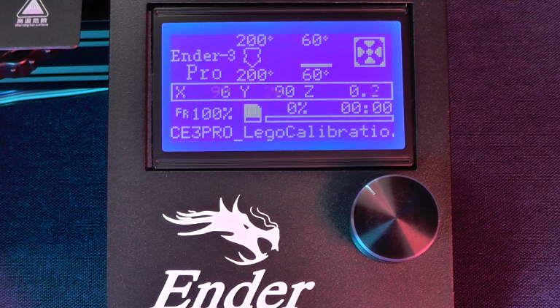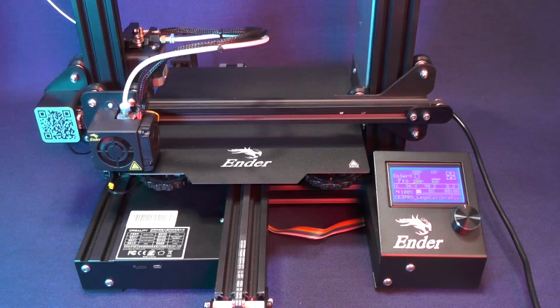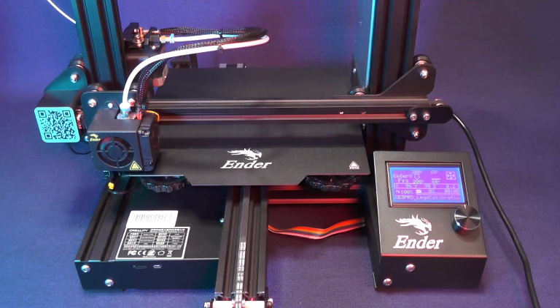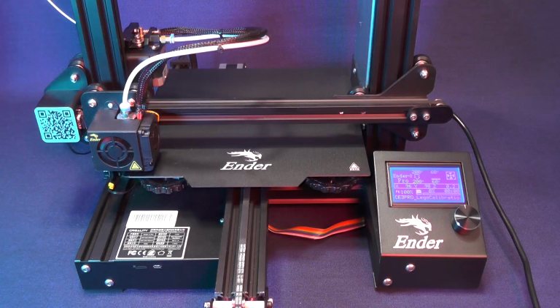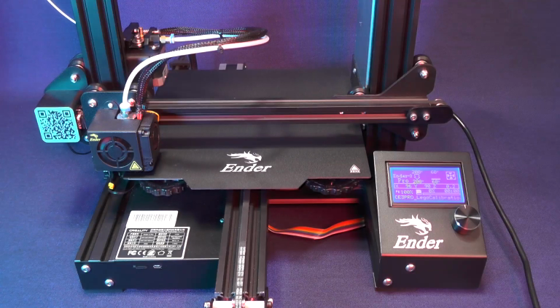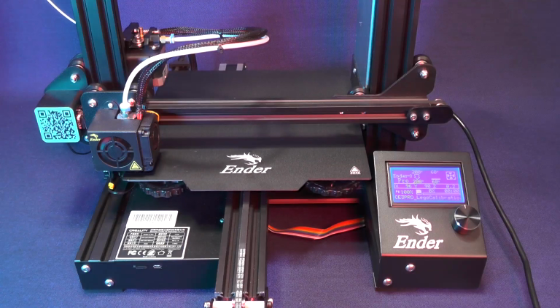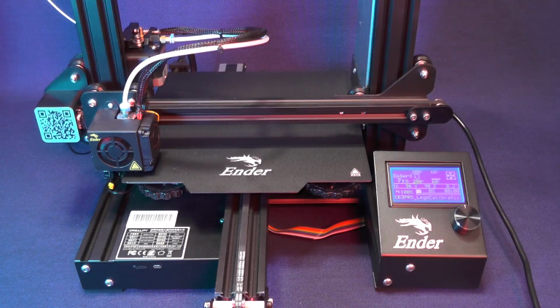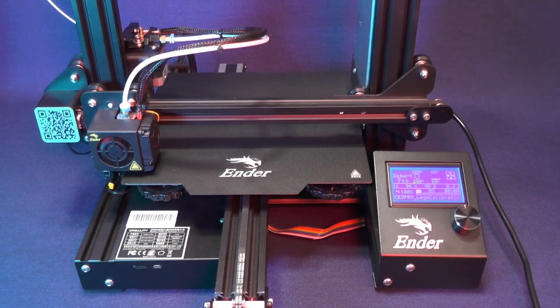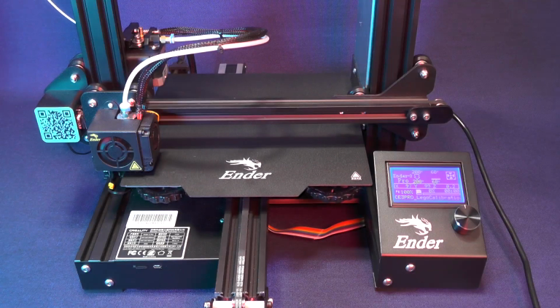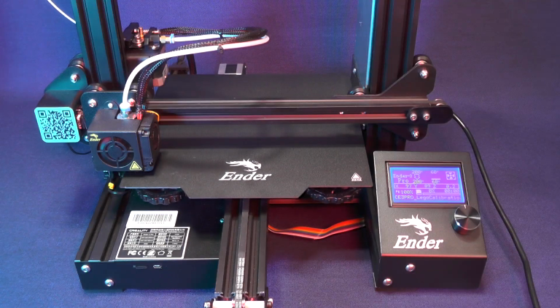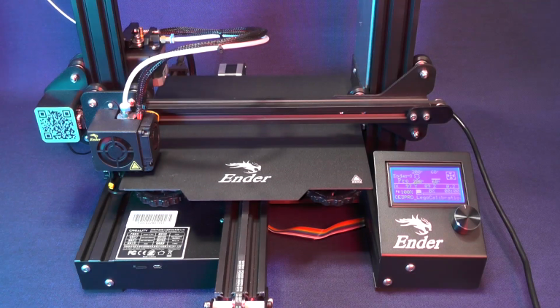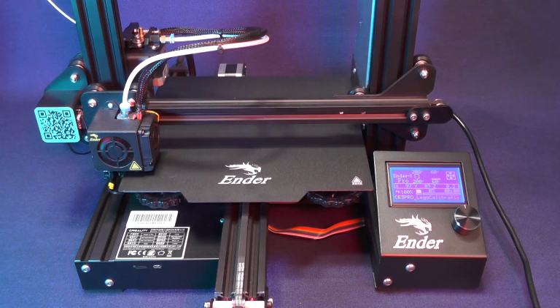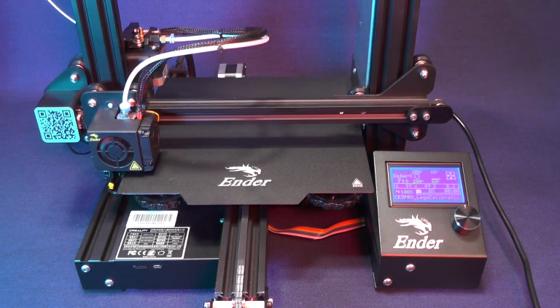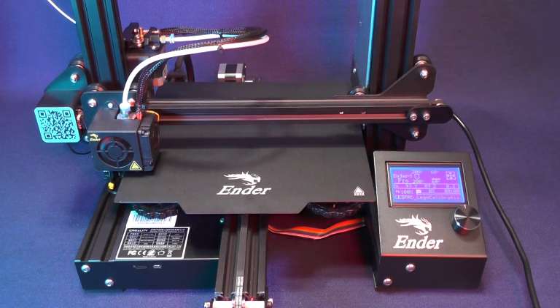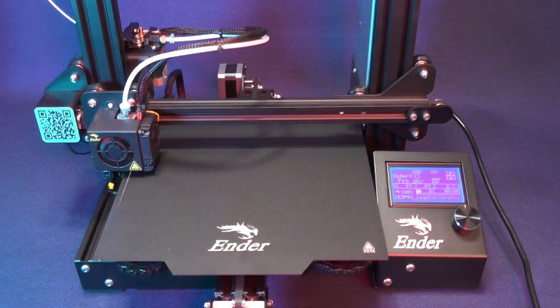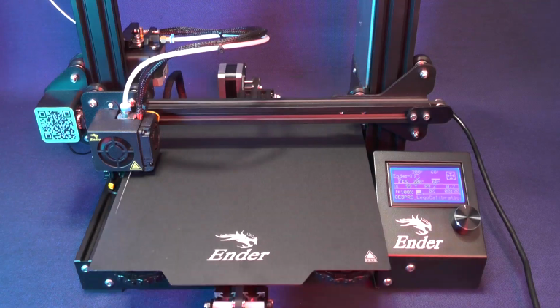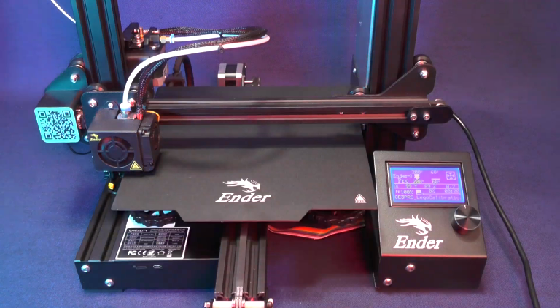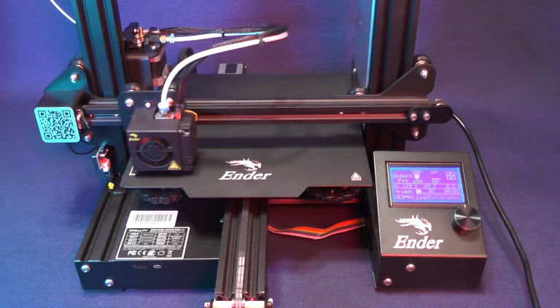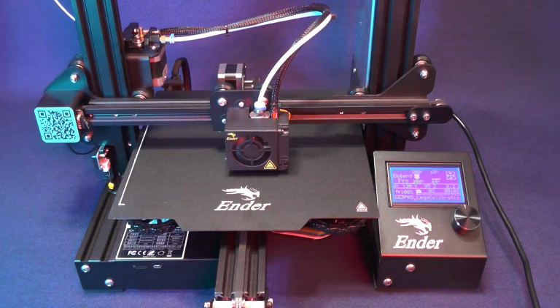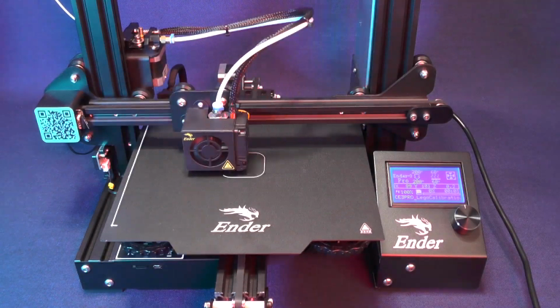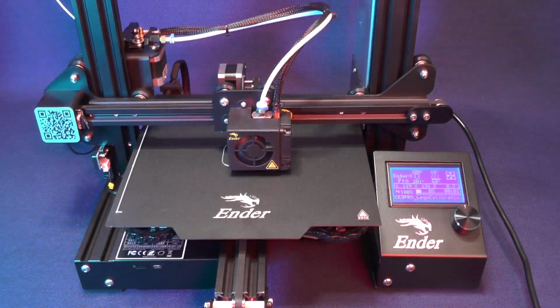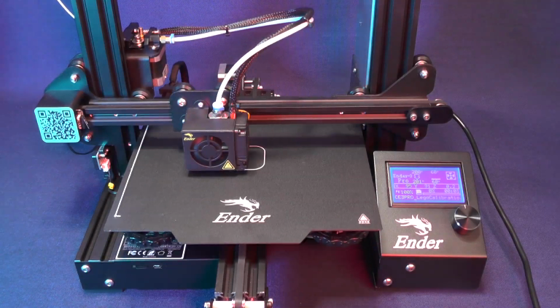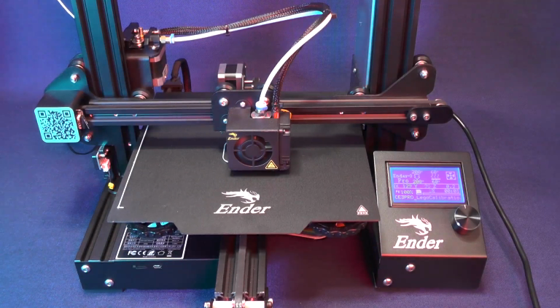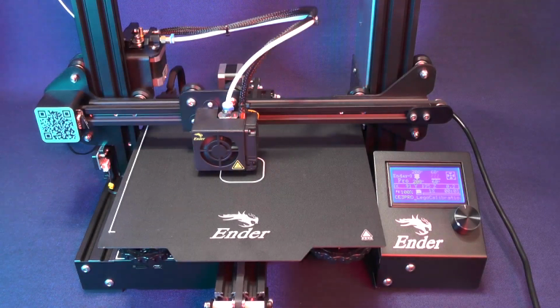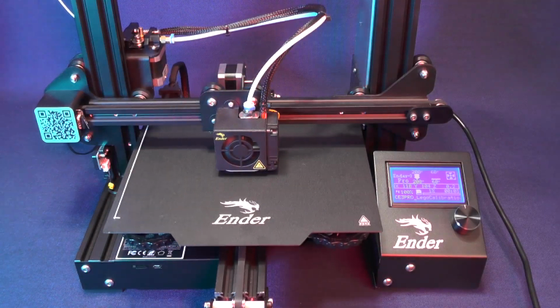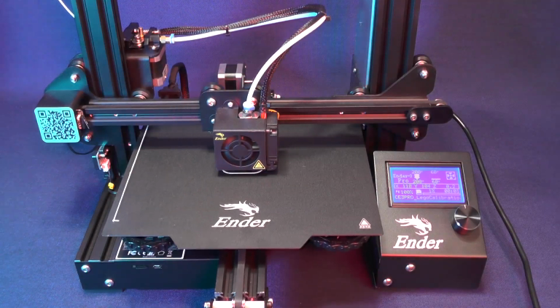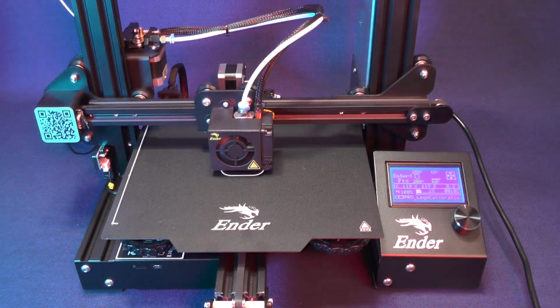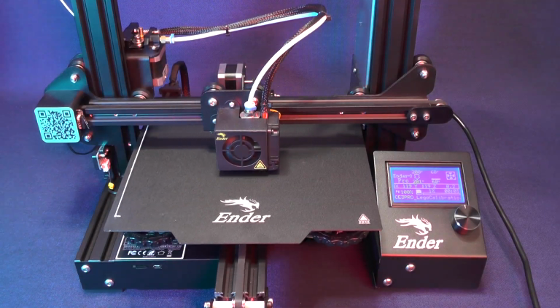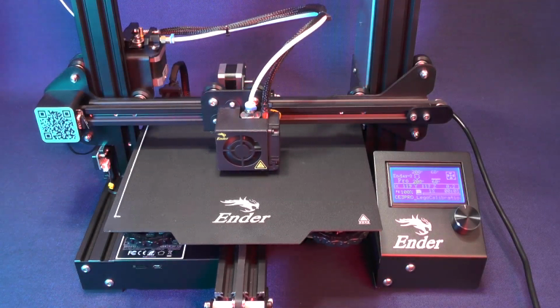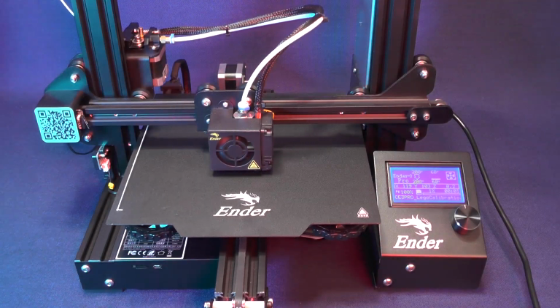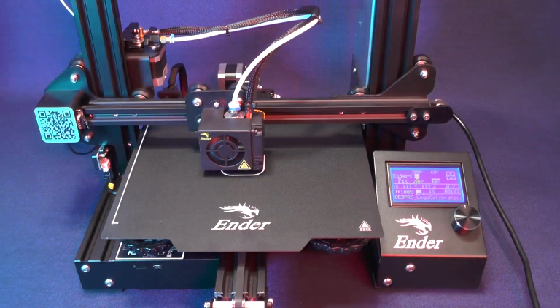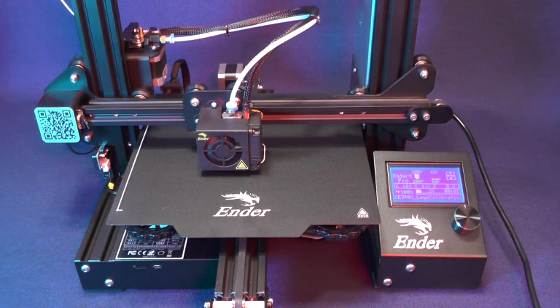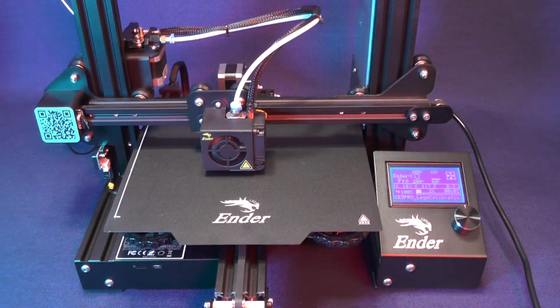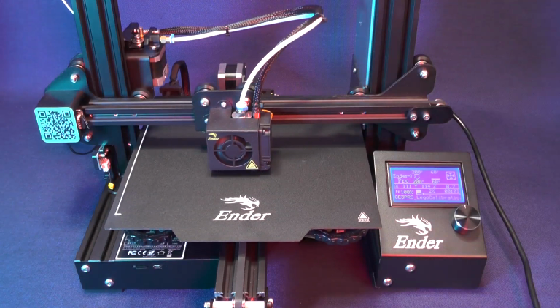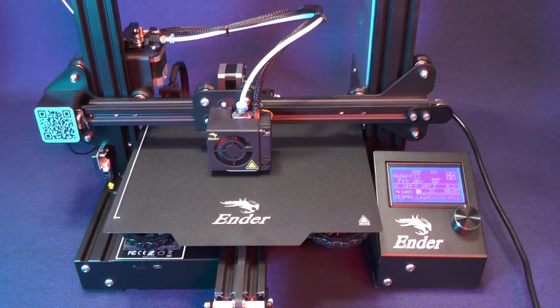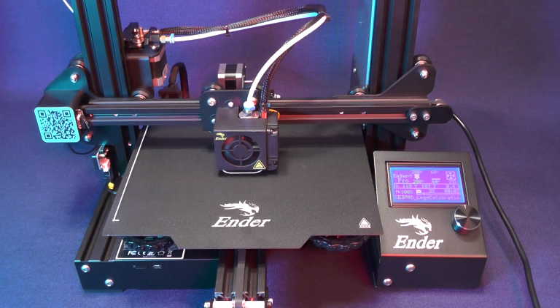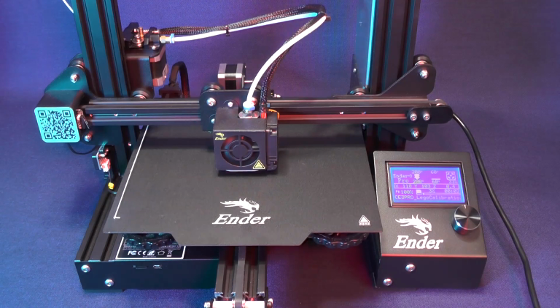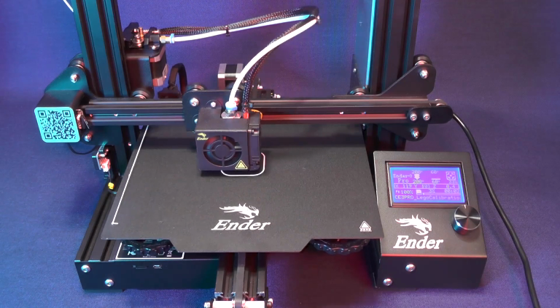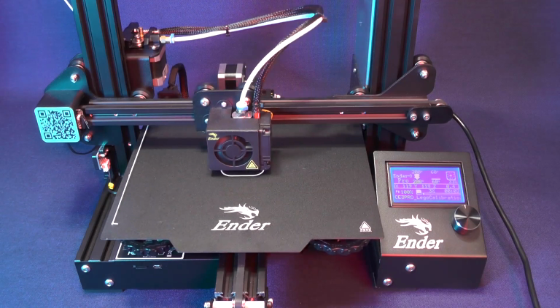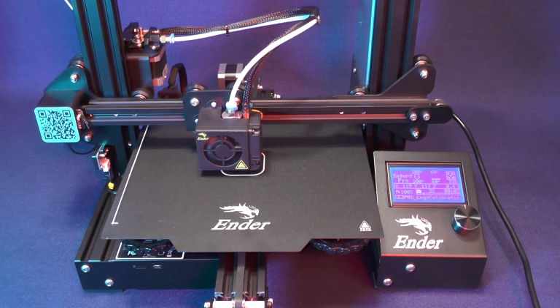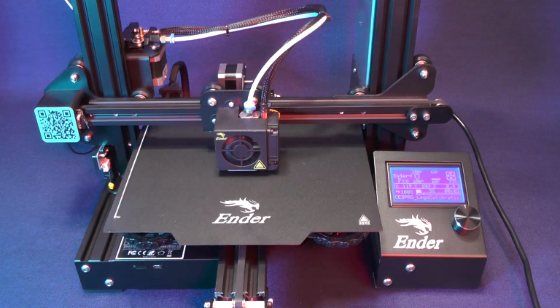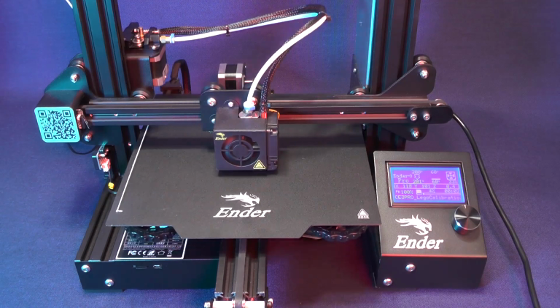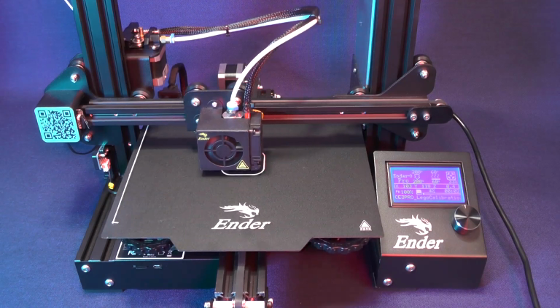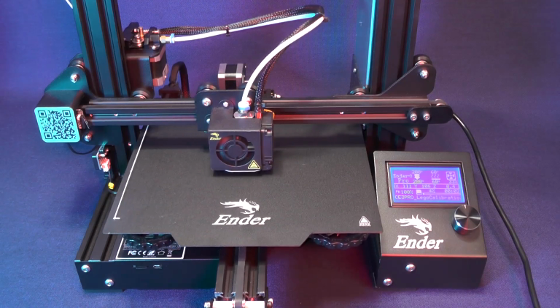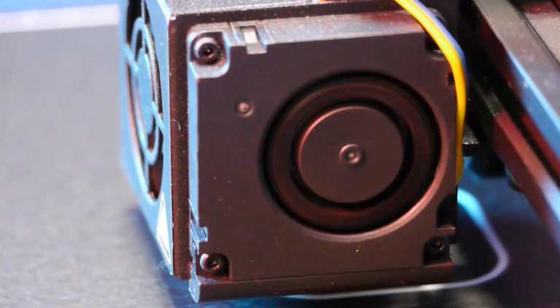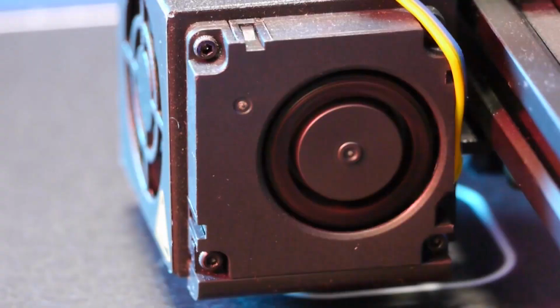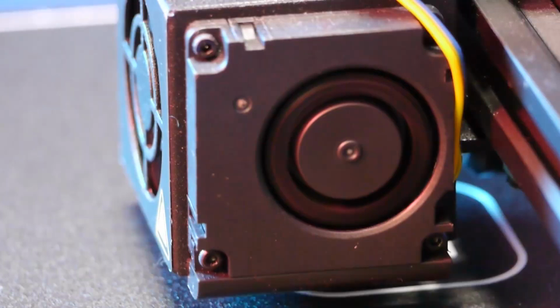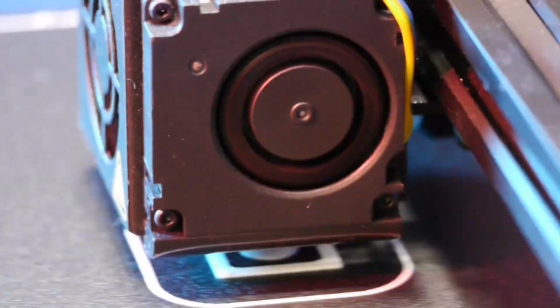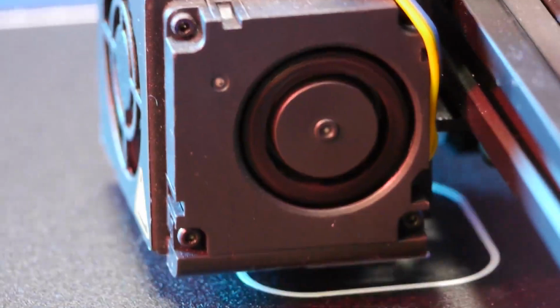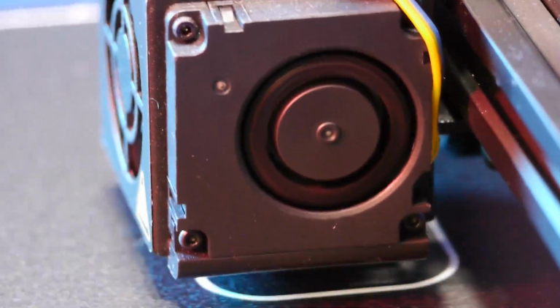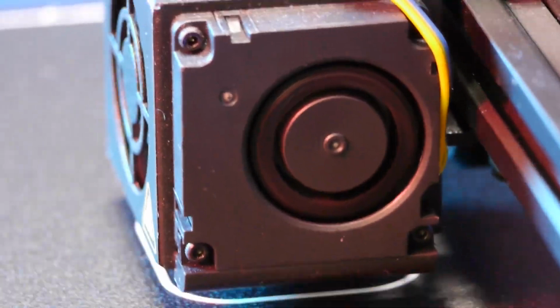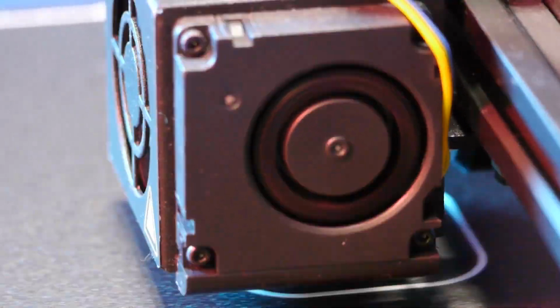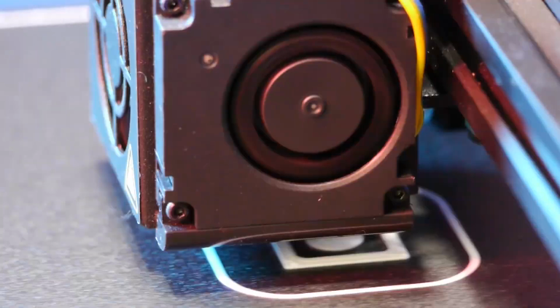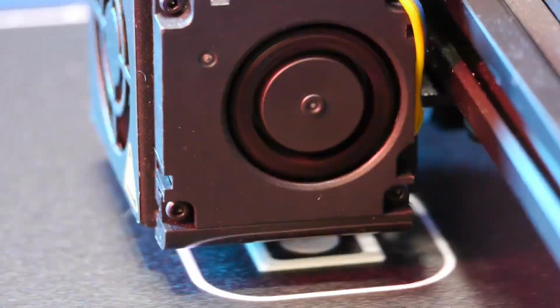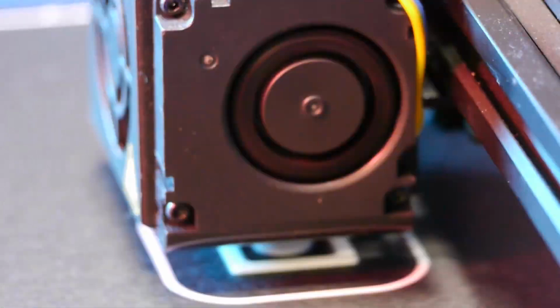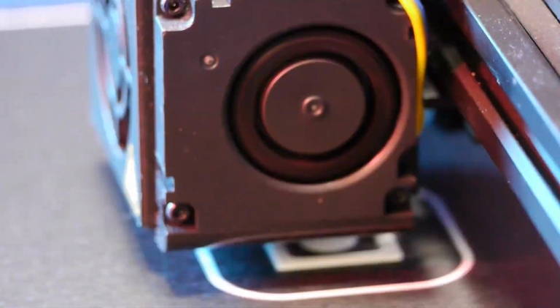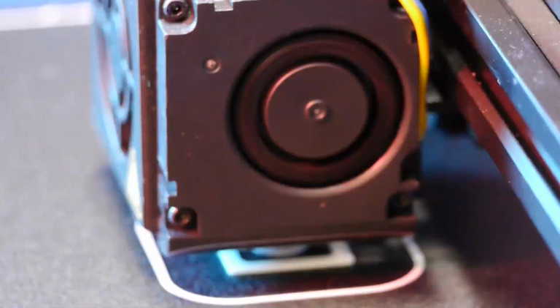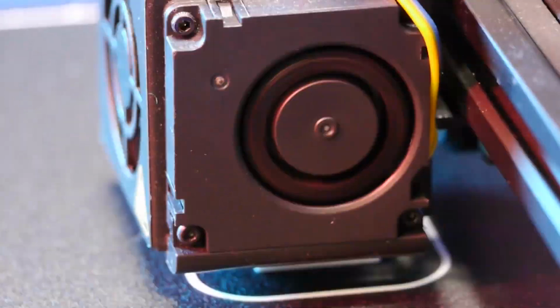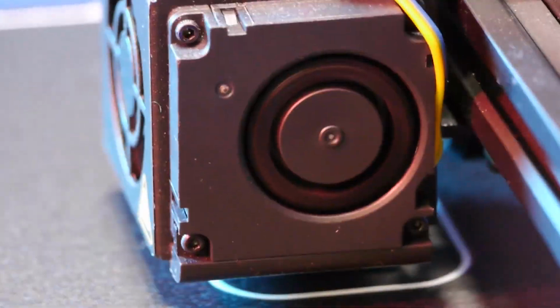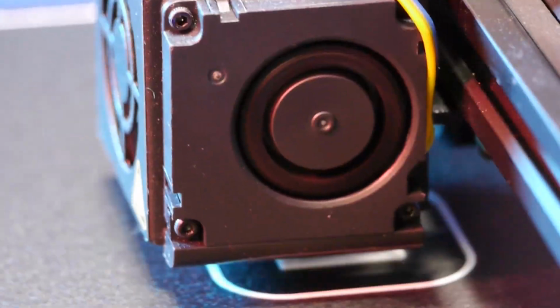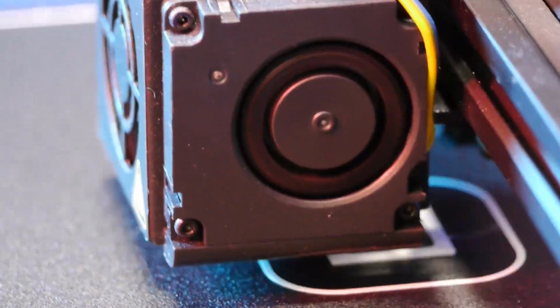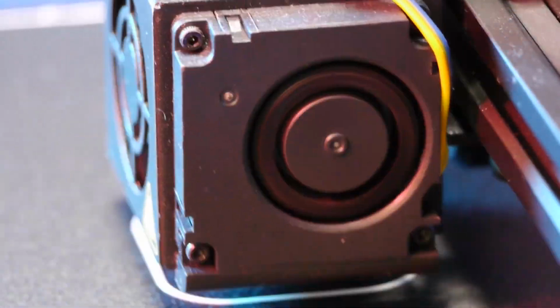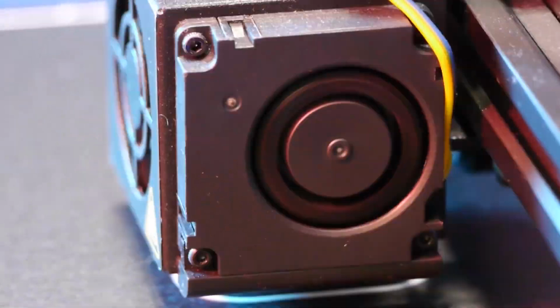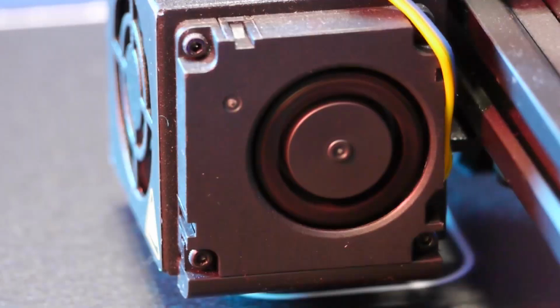My intention was to allow this test print to have a second life after it has served its original purpose.